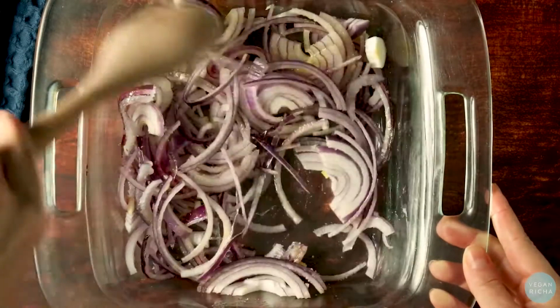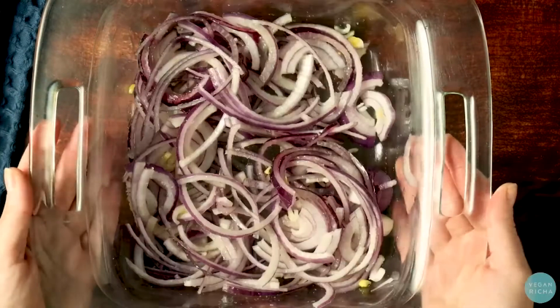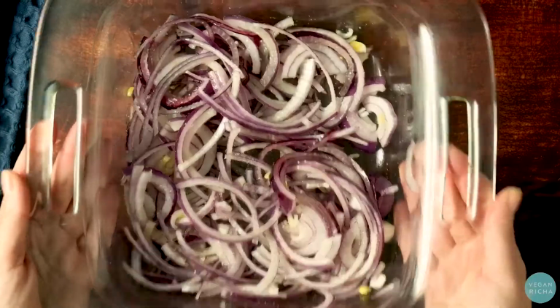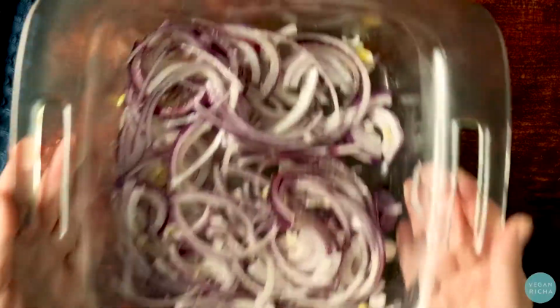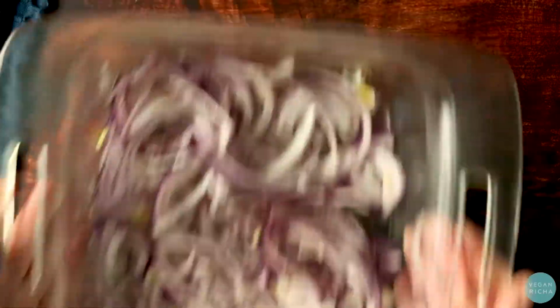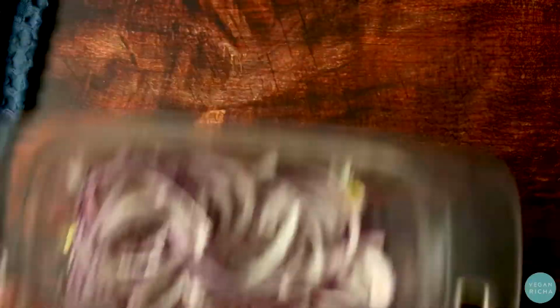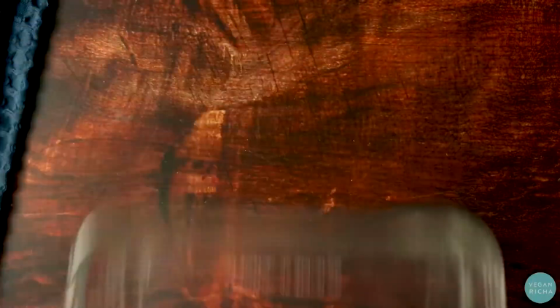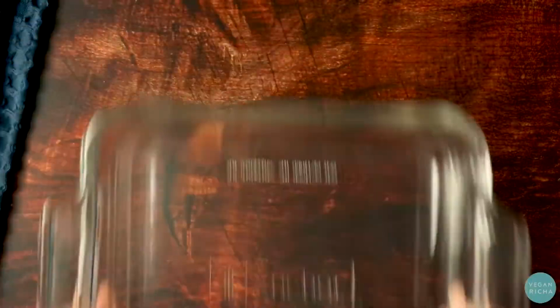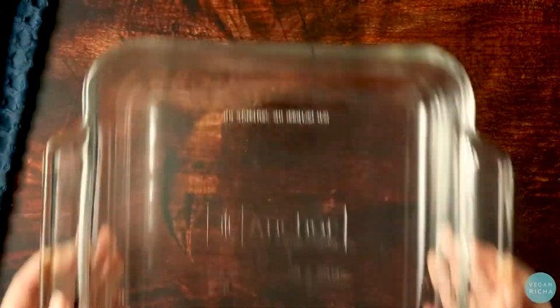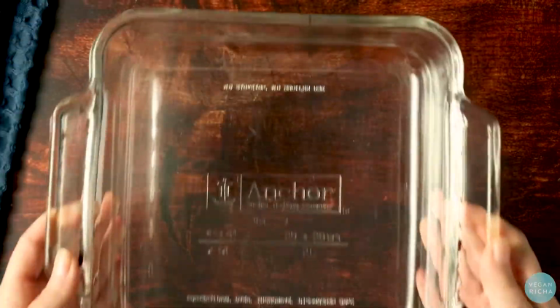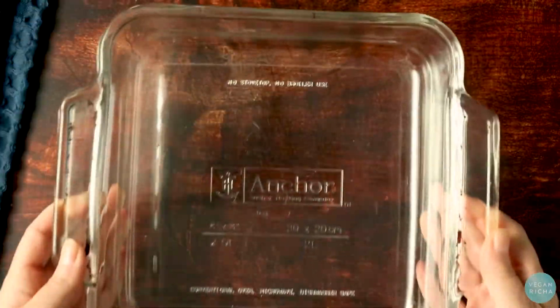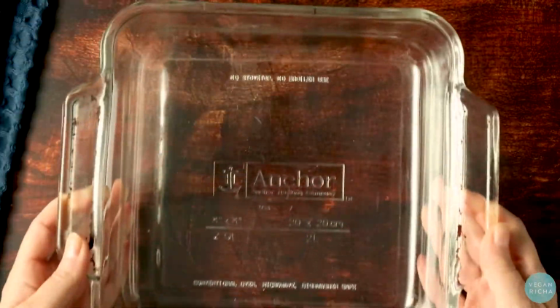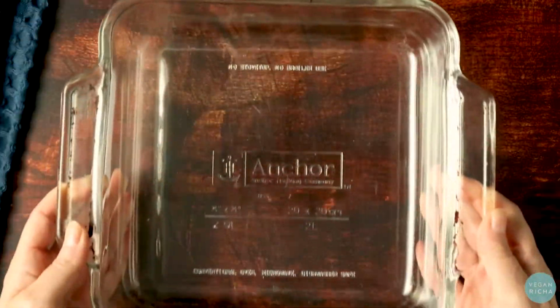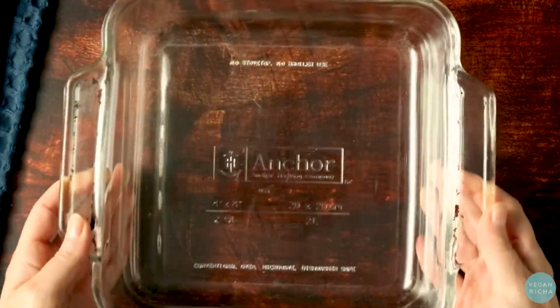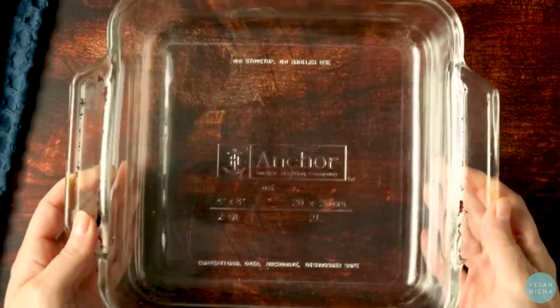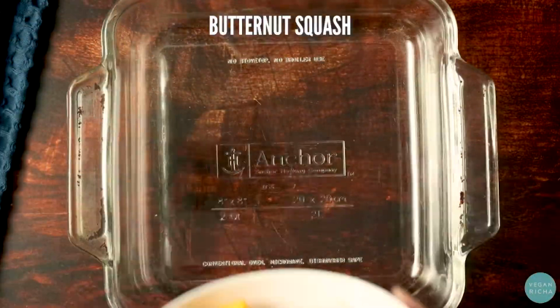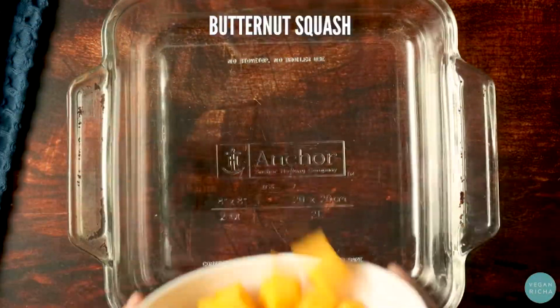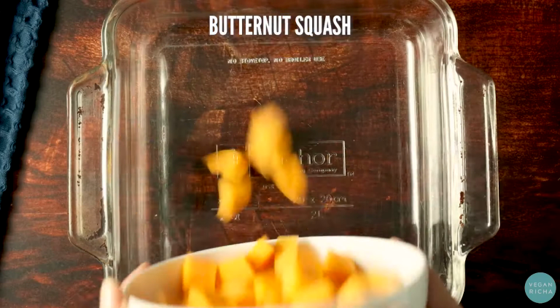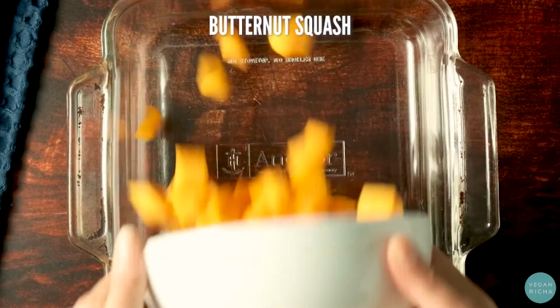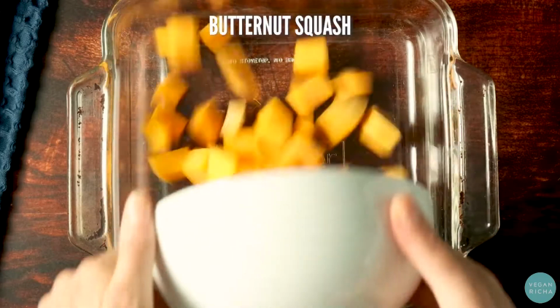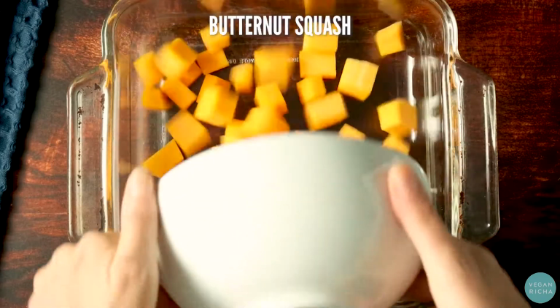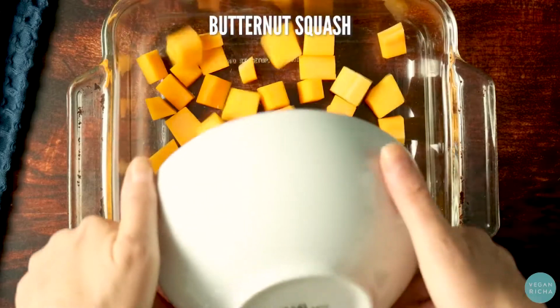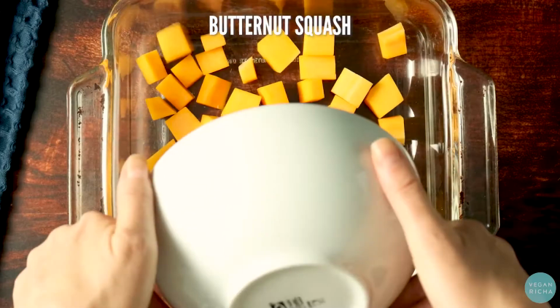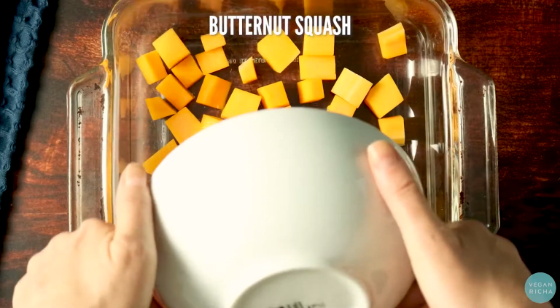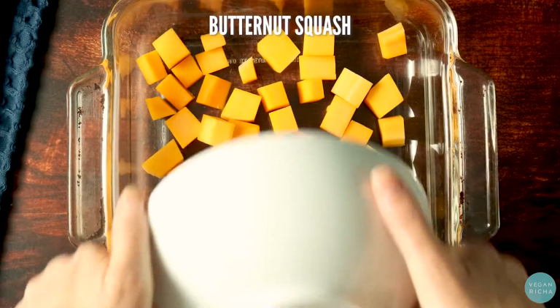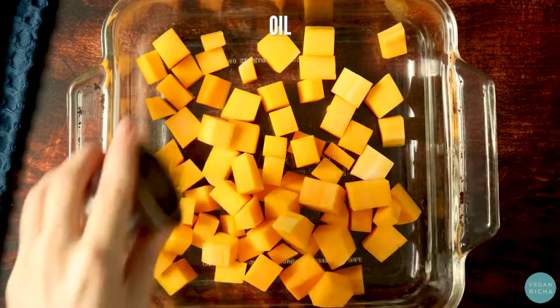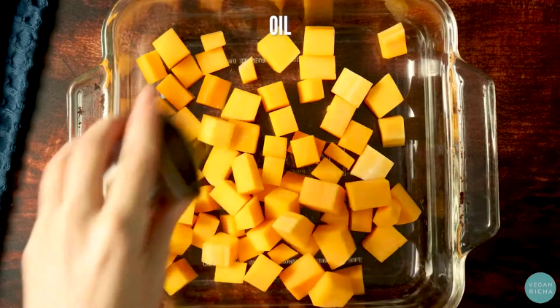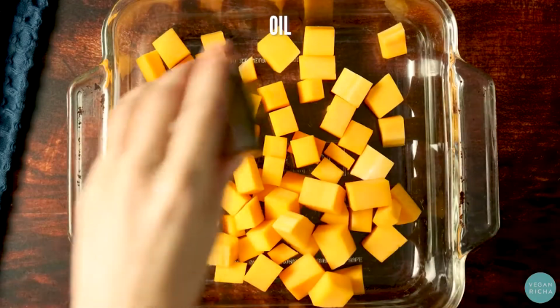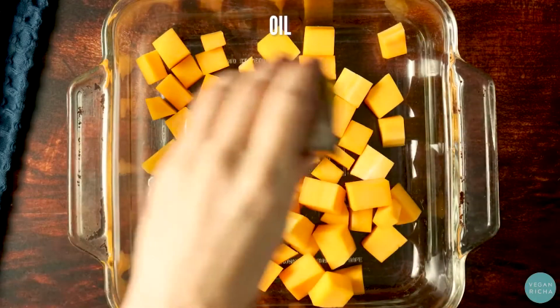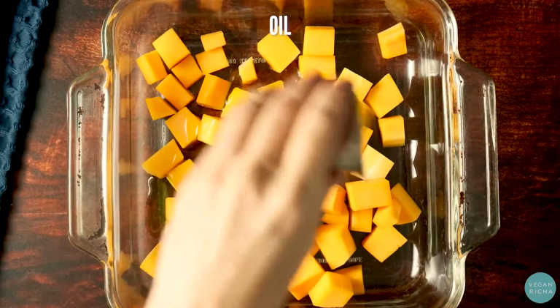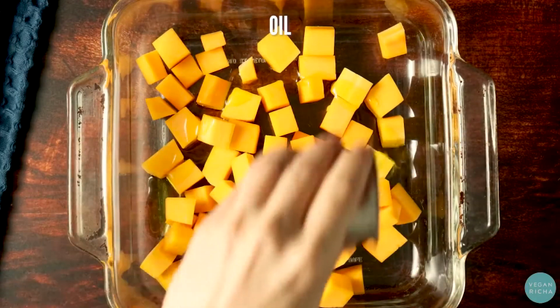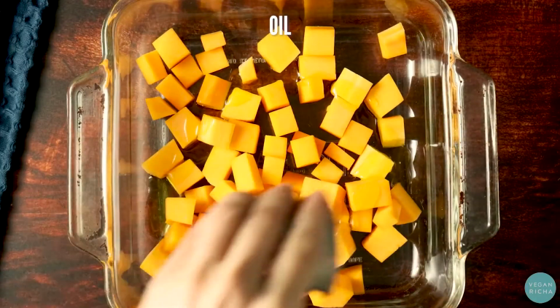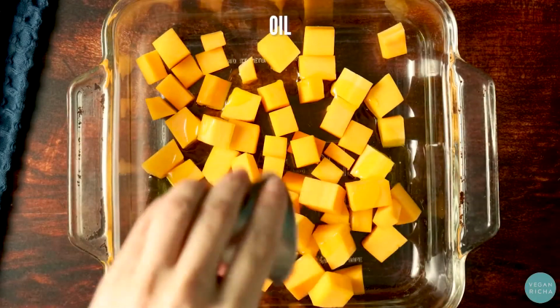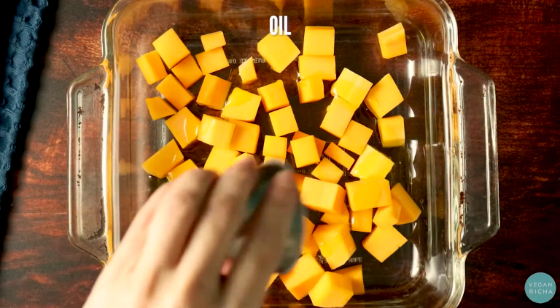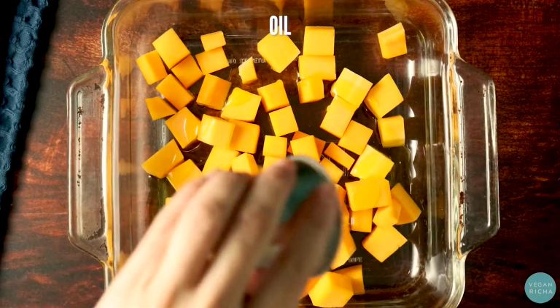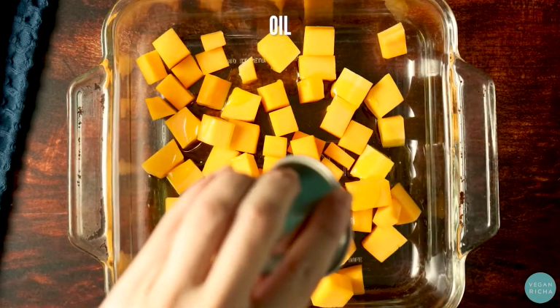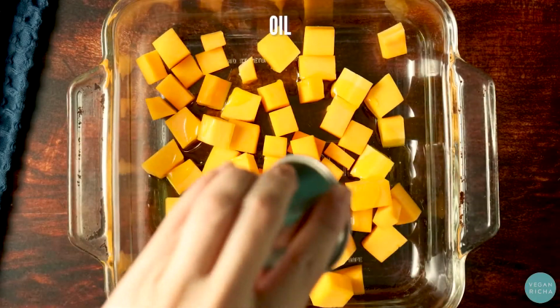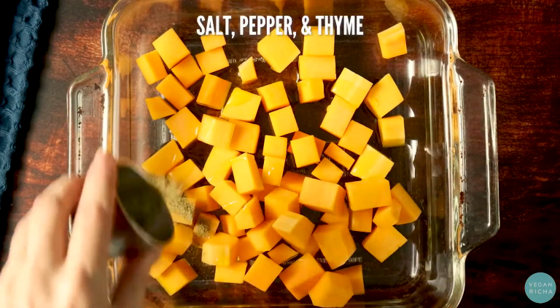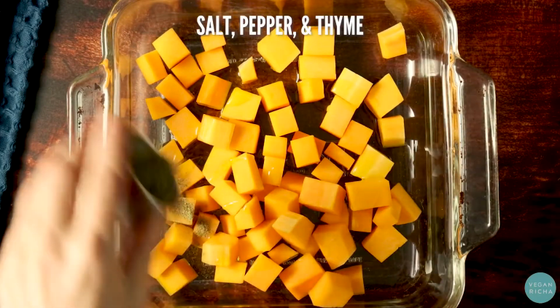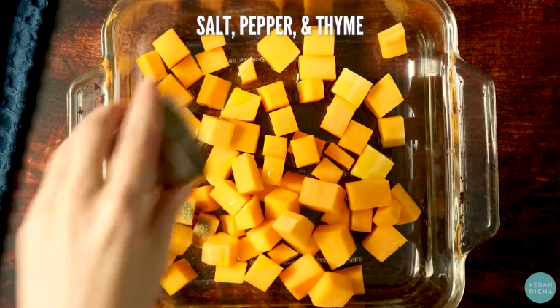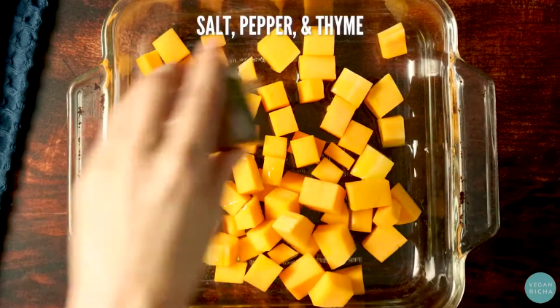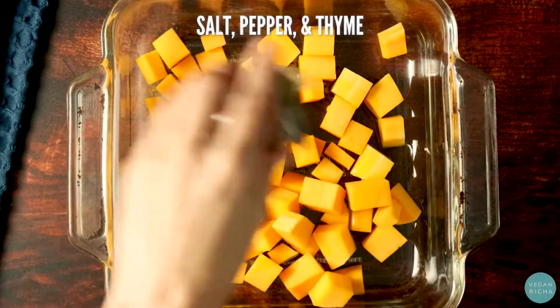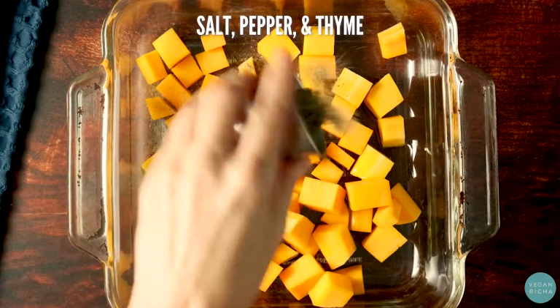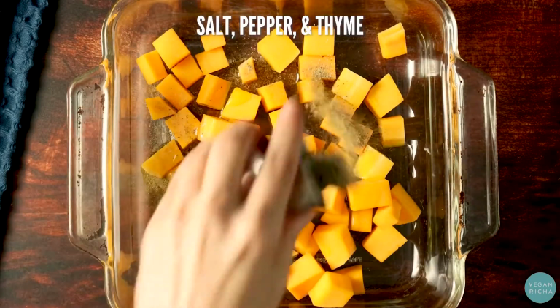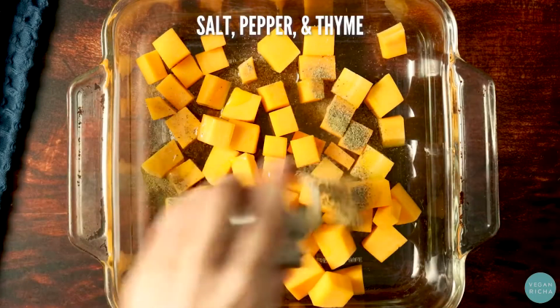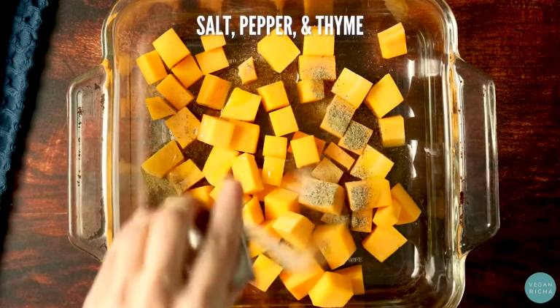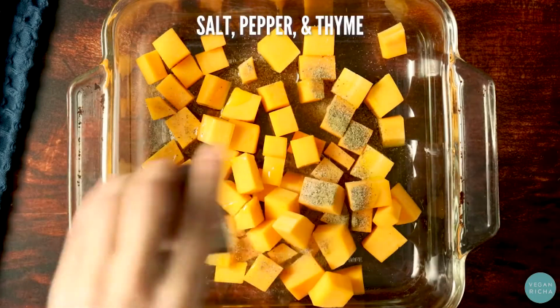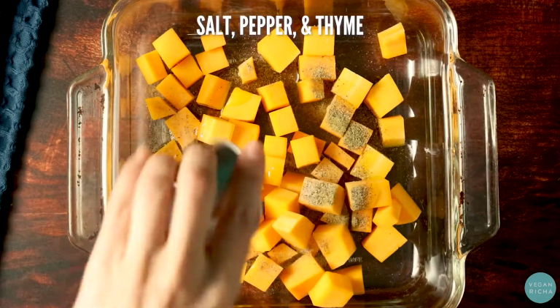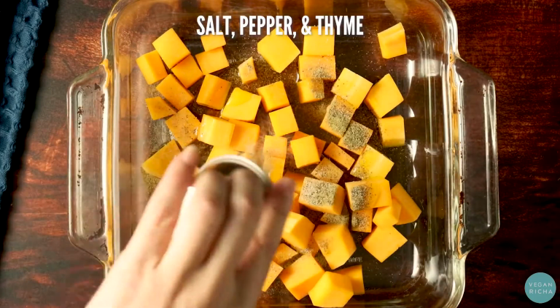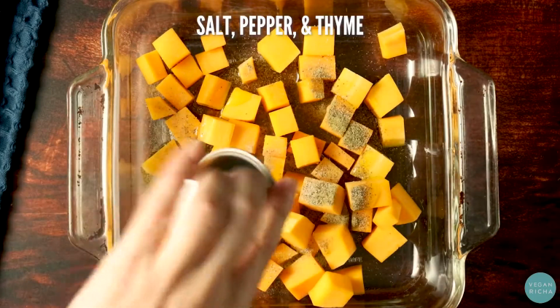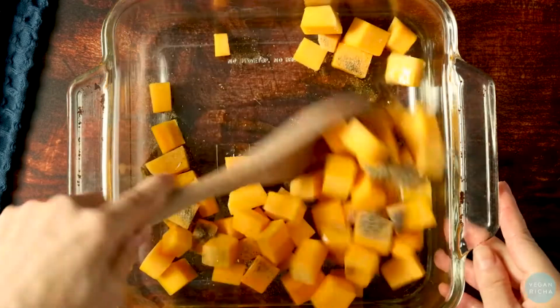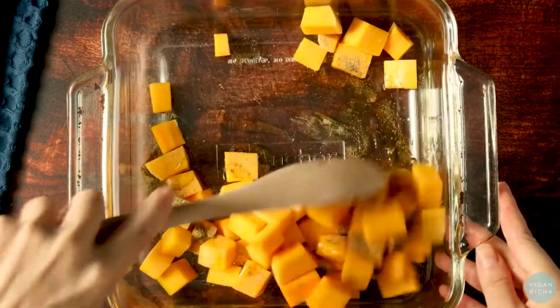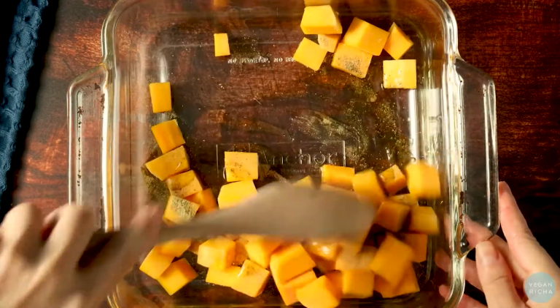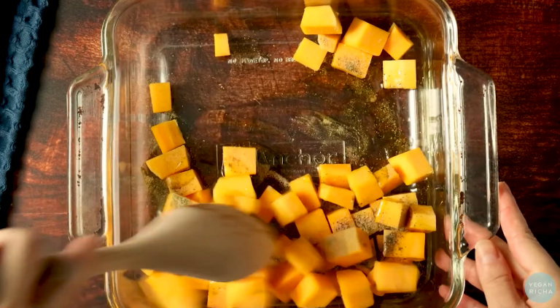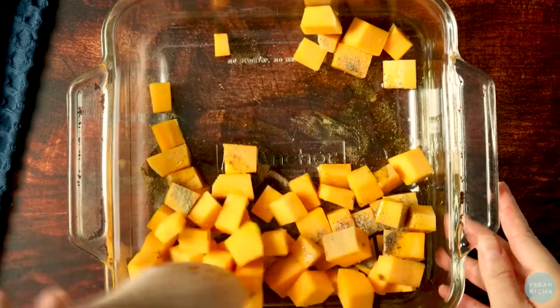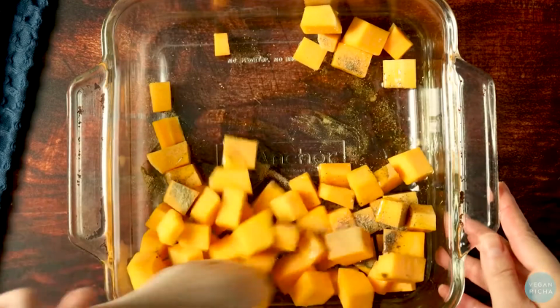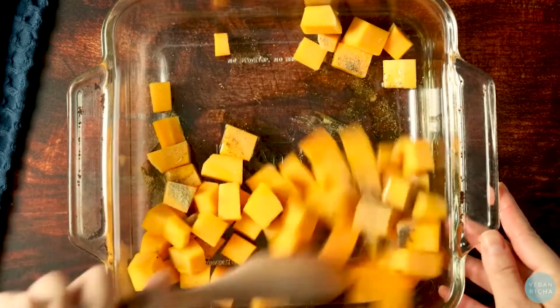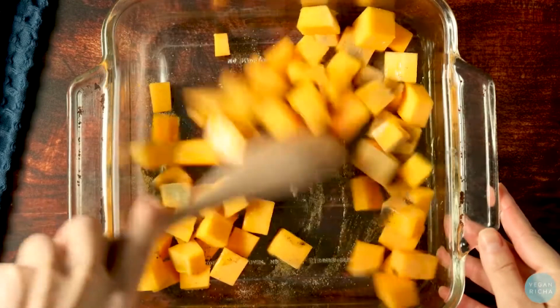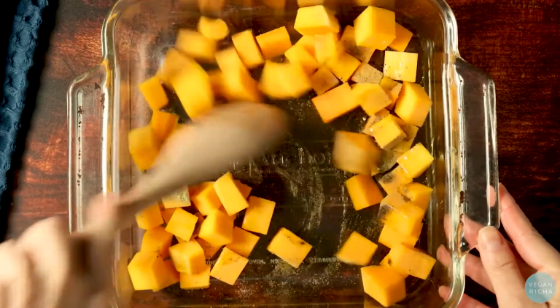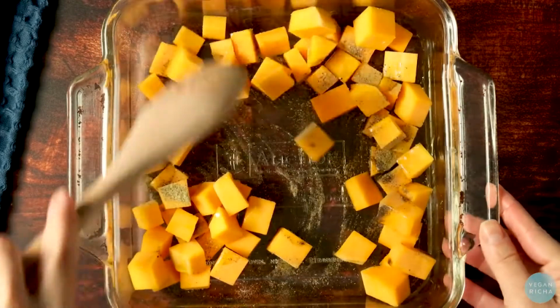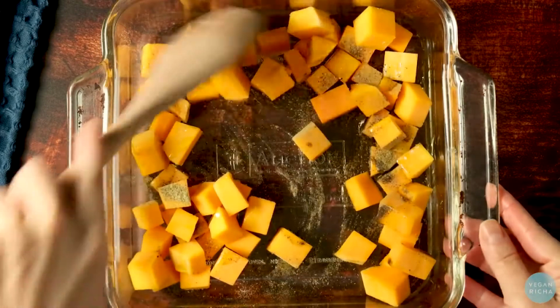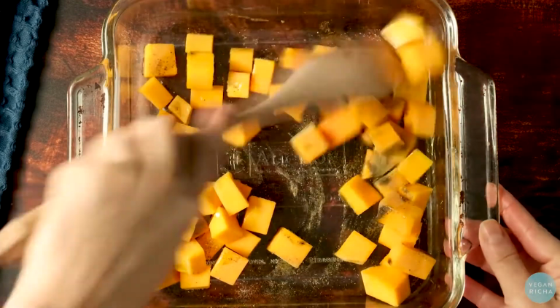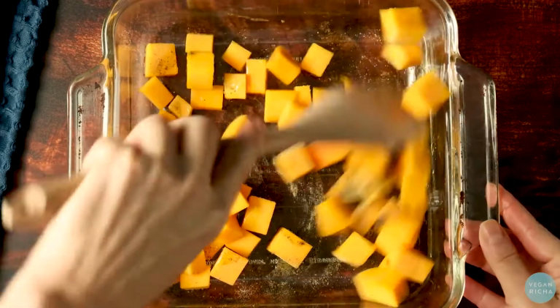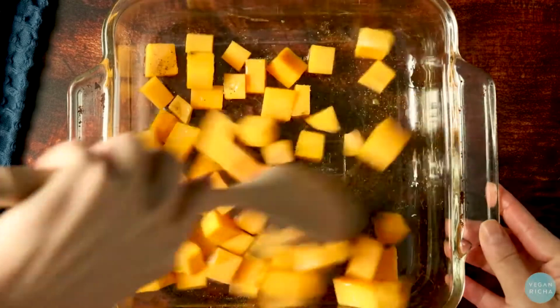In another pan, combine butternut squash with oil, salt, pepper, and thyme, and mix that really well too.